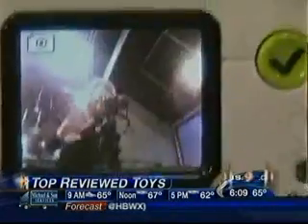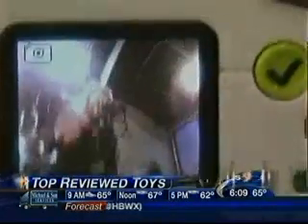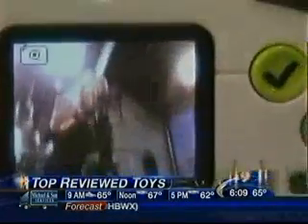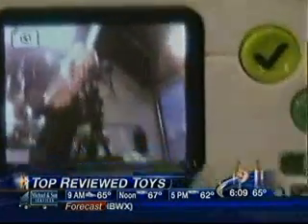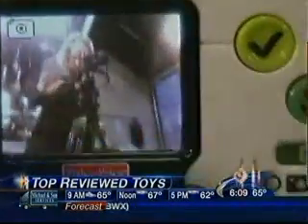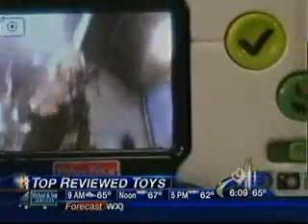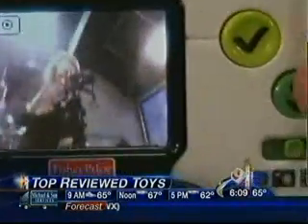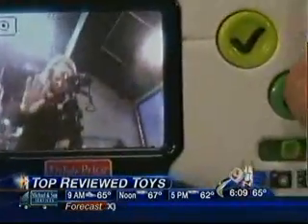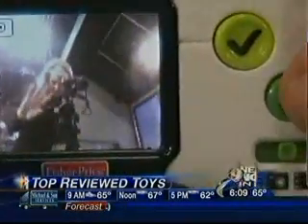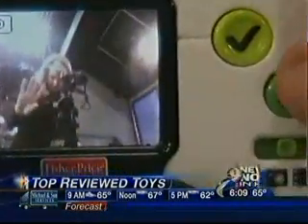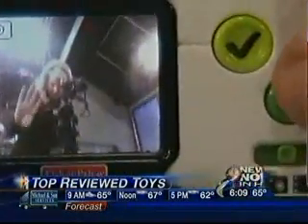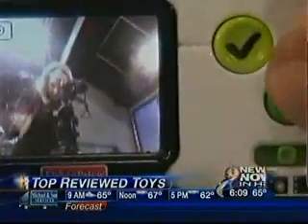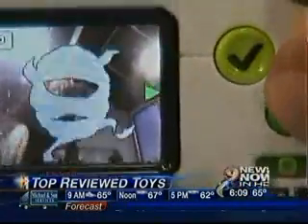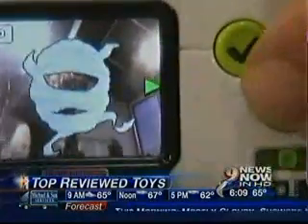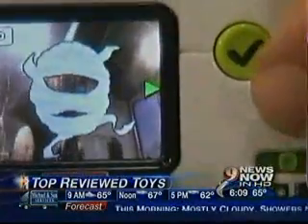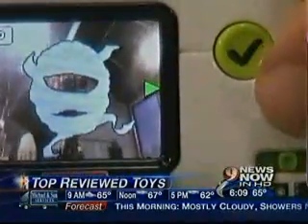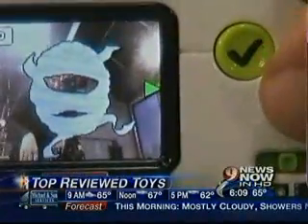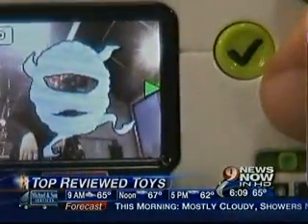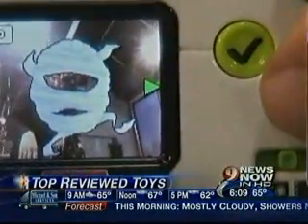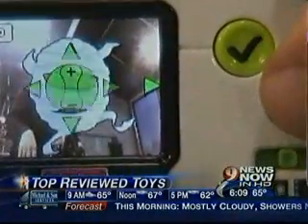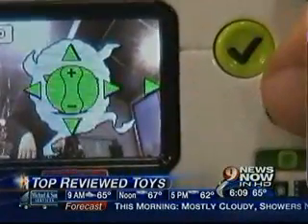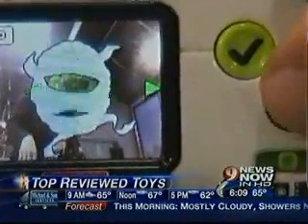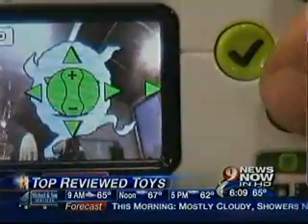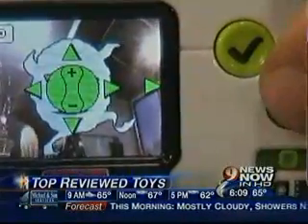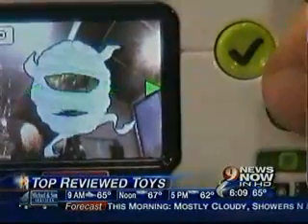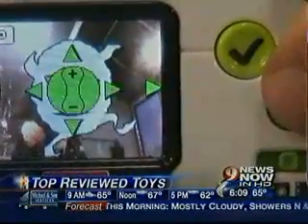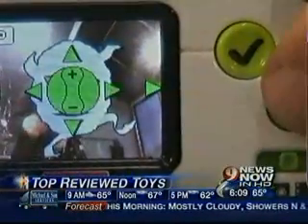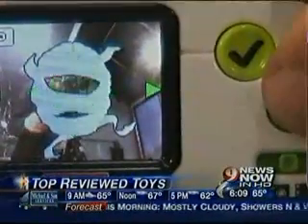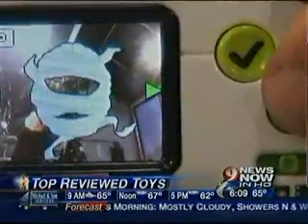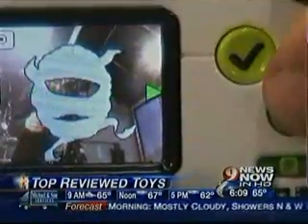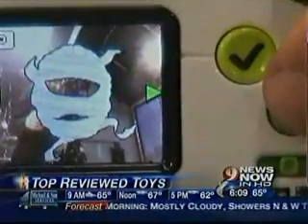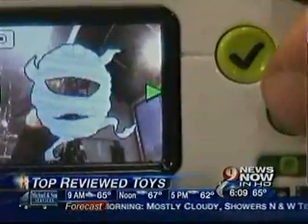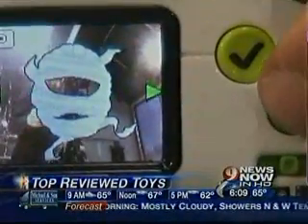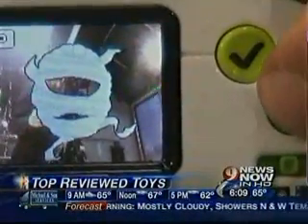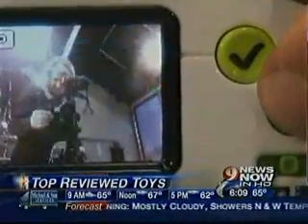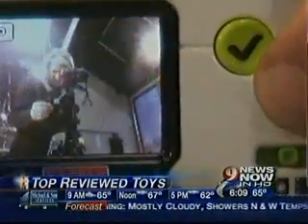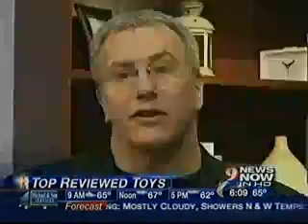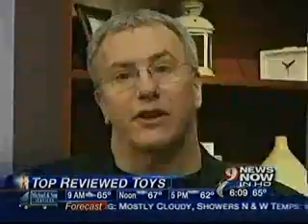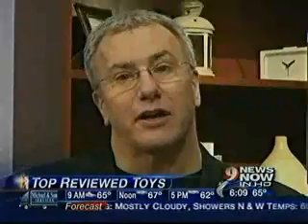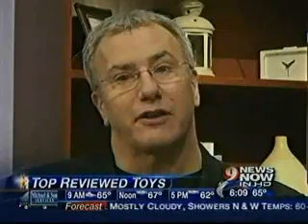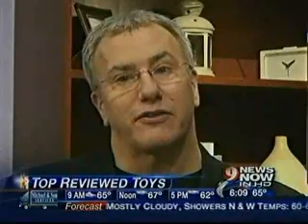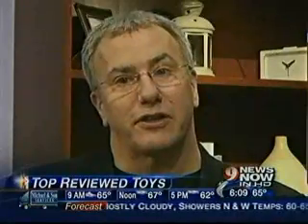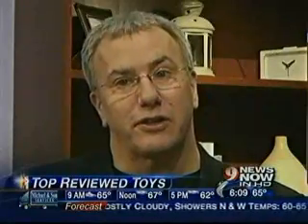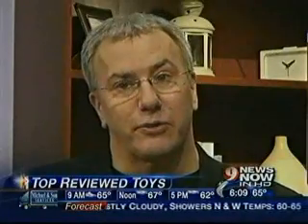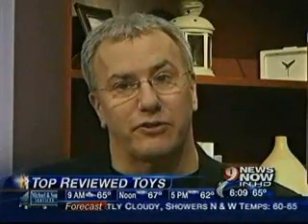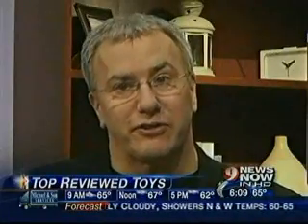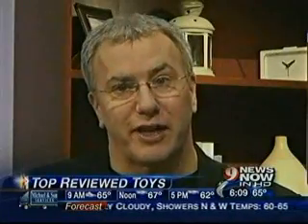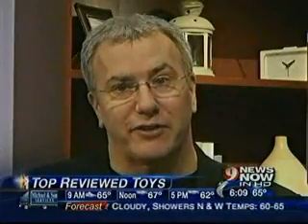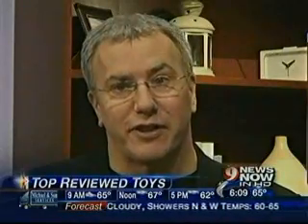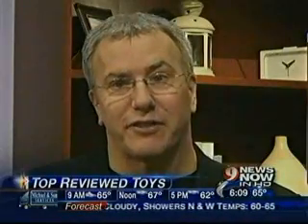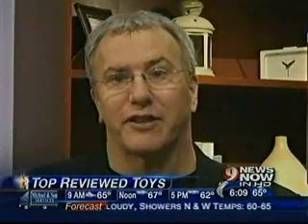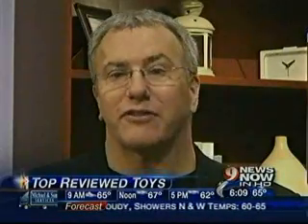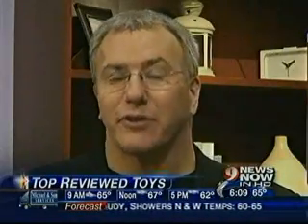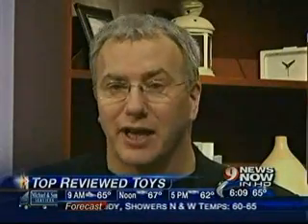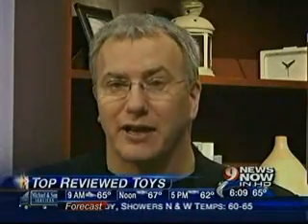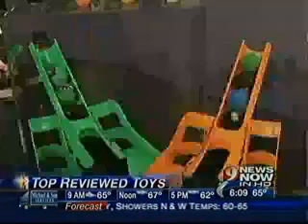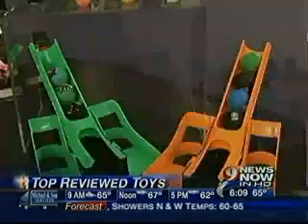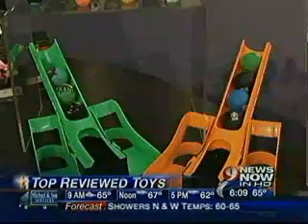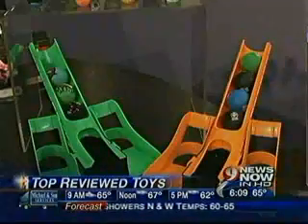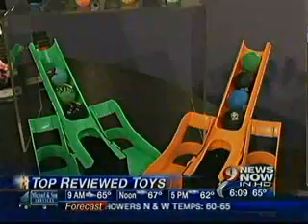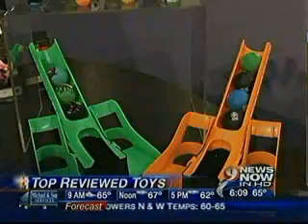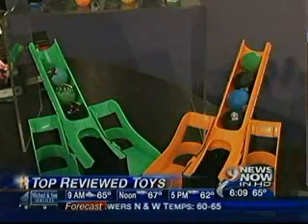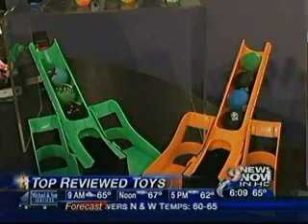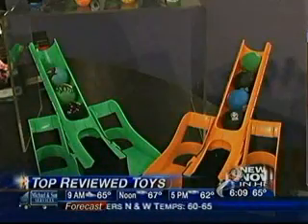A final note of caution for parents this year: if you see things, buy it. You're not going to see huge sales on things, so again, if you see it, buy it.